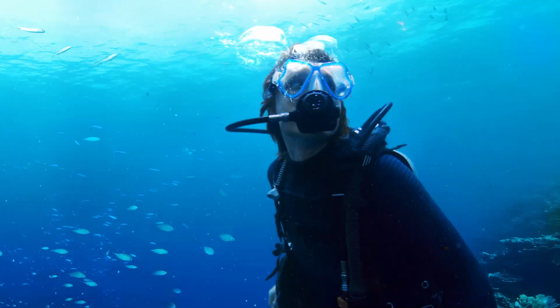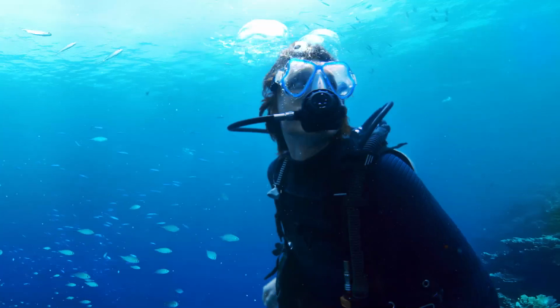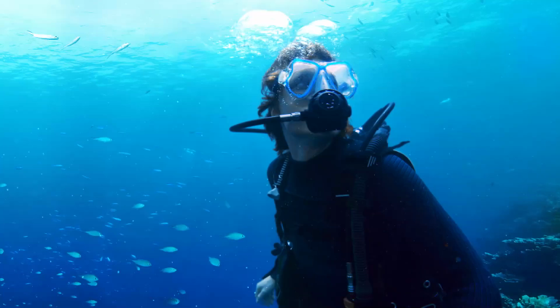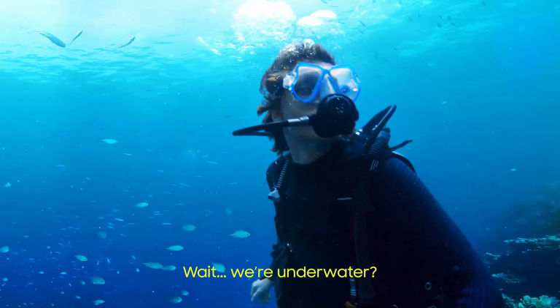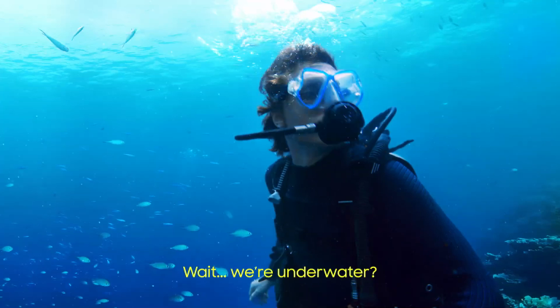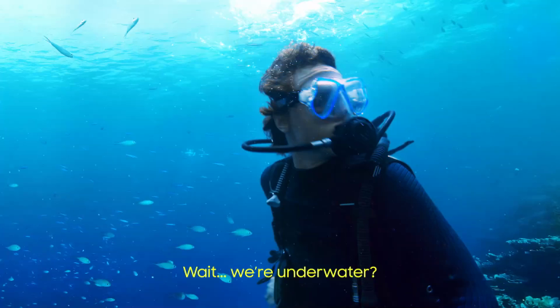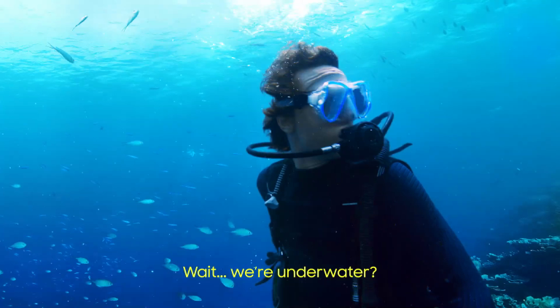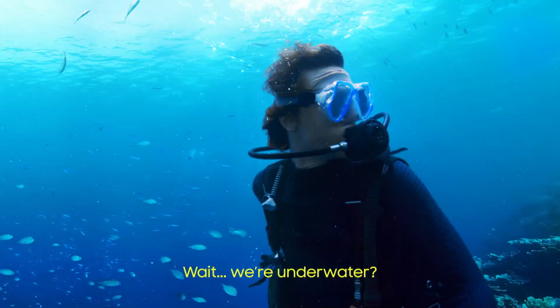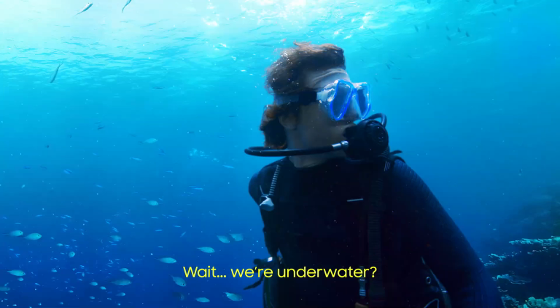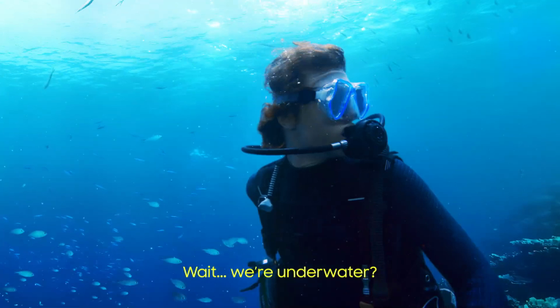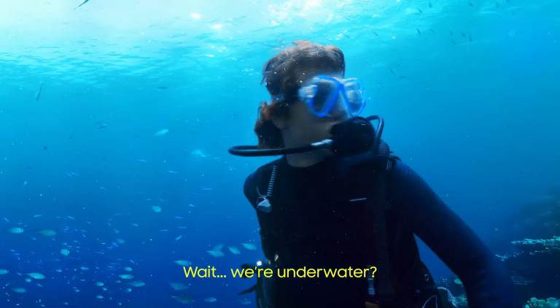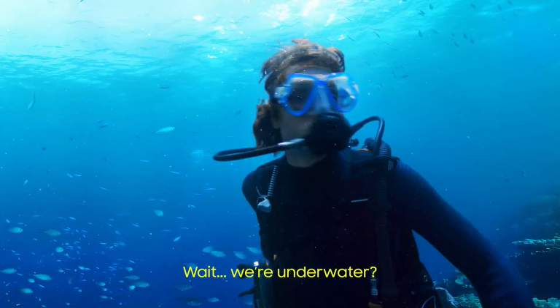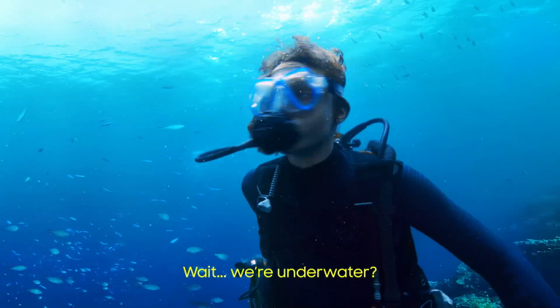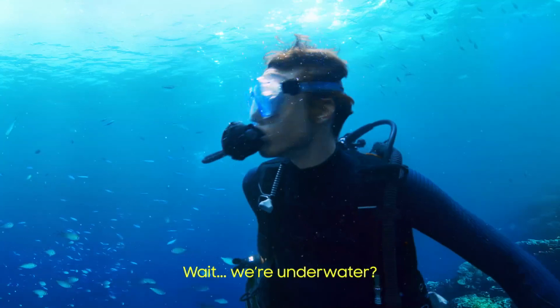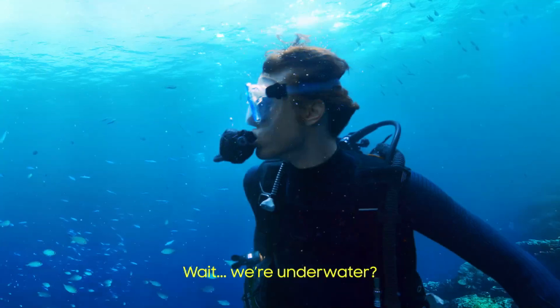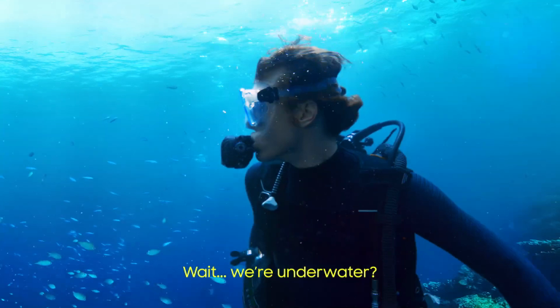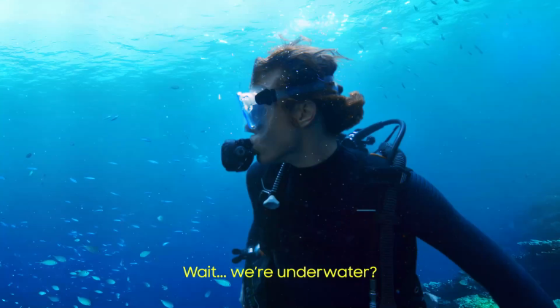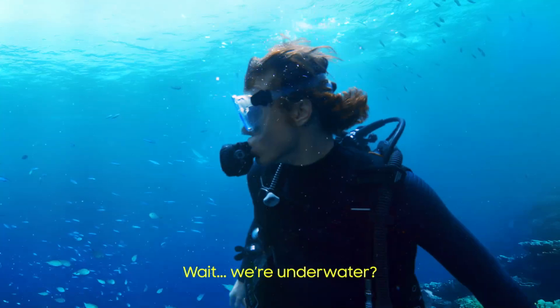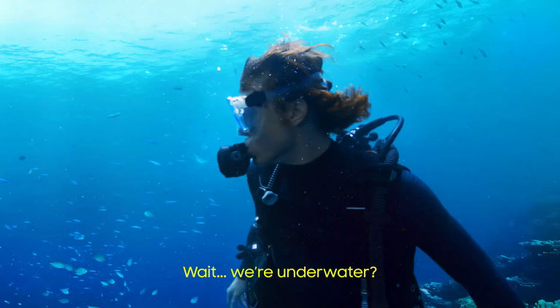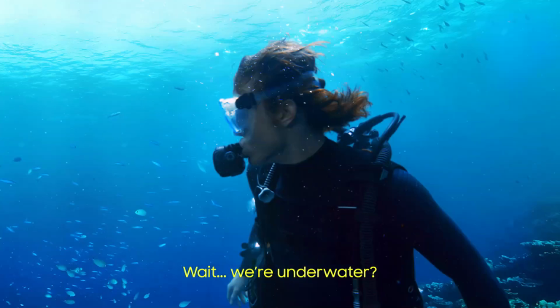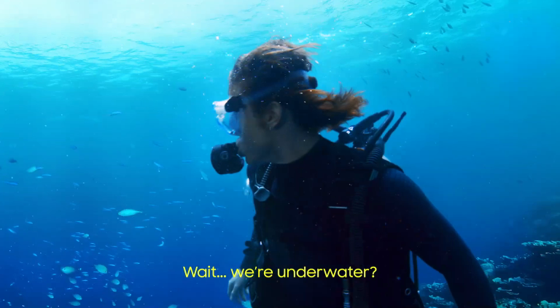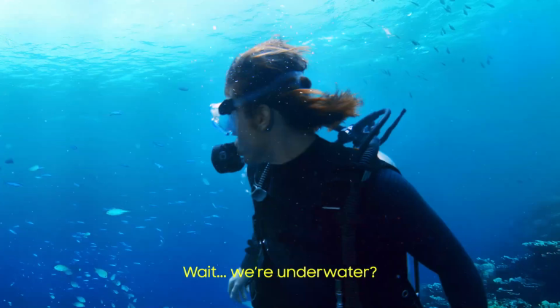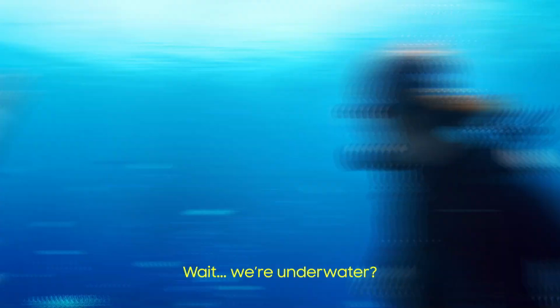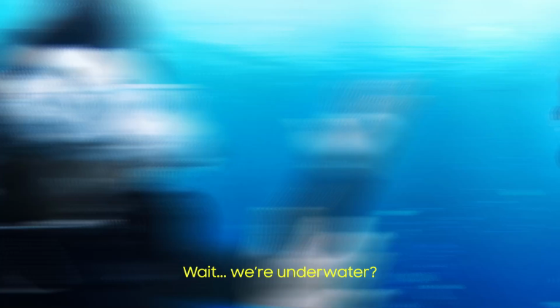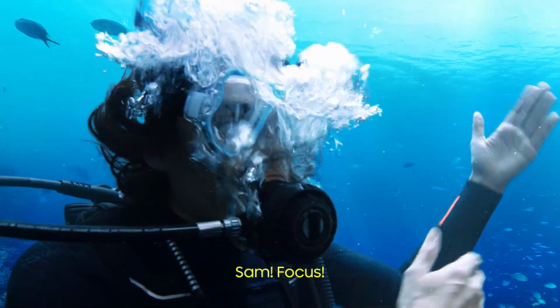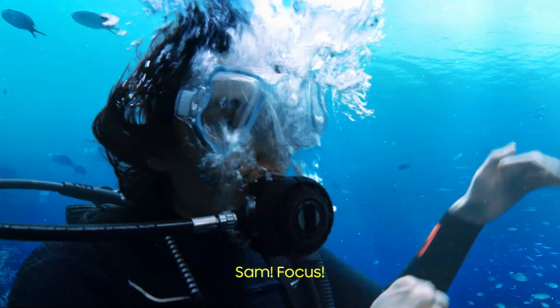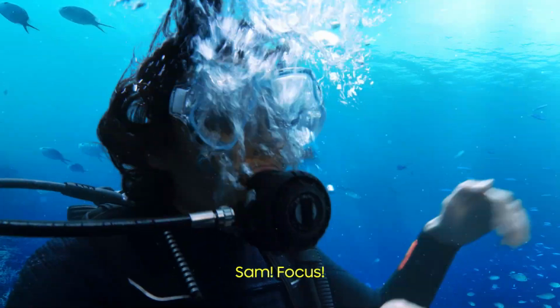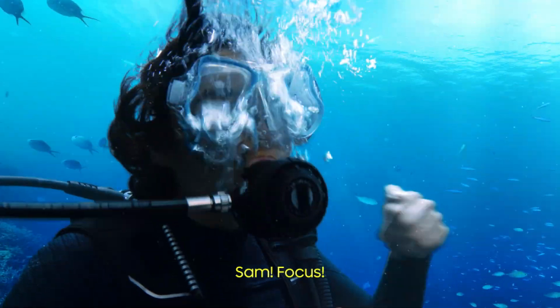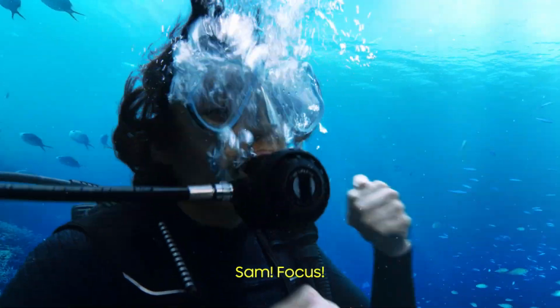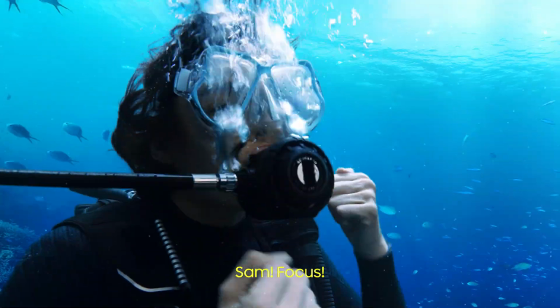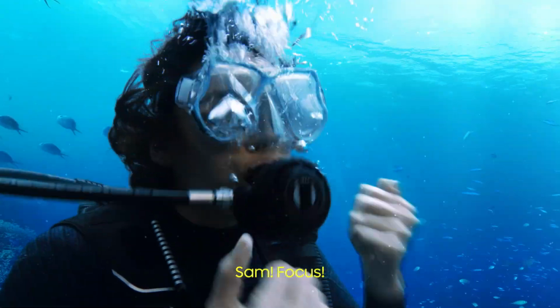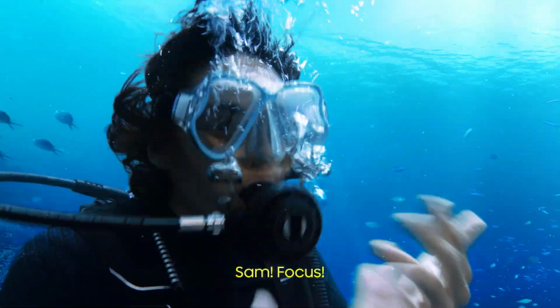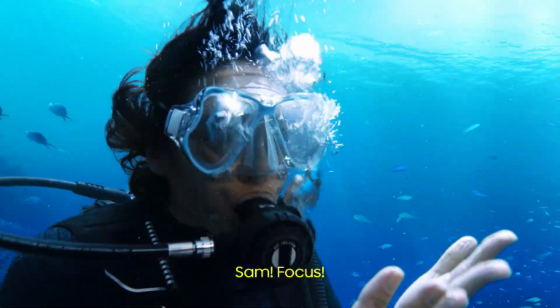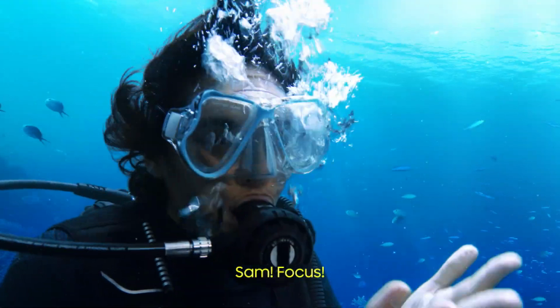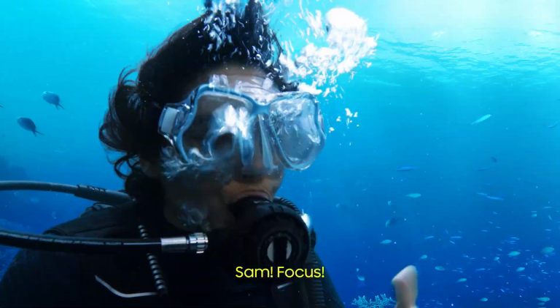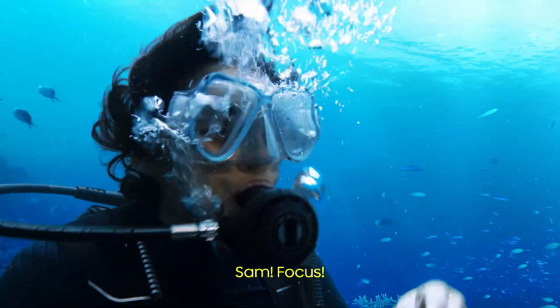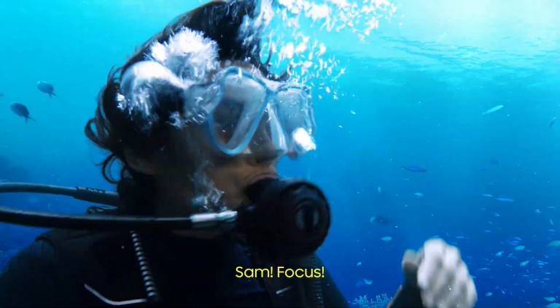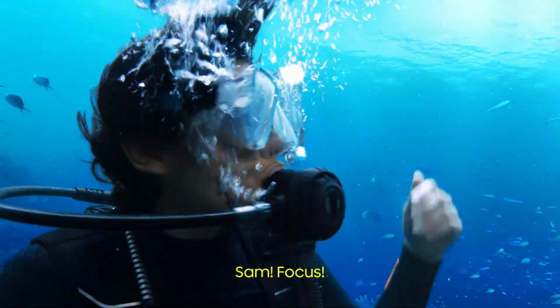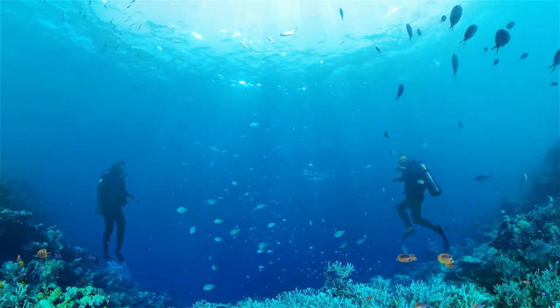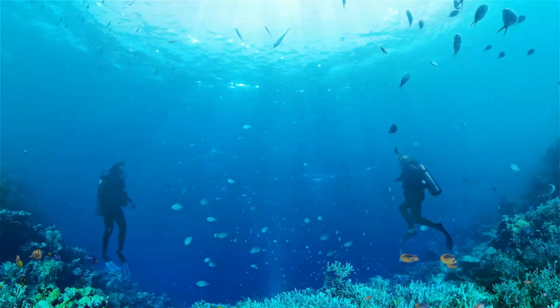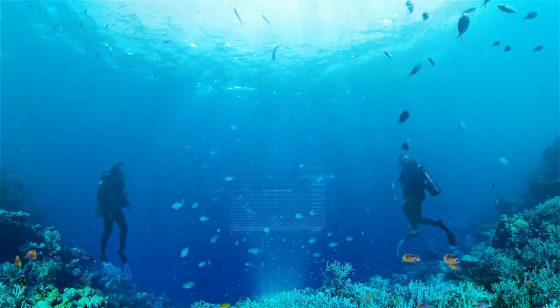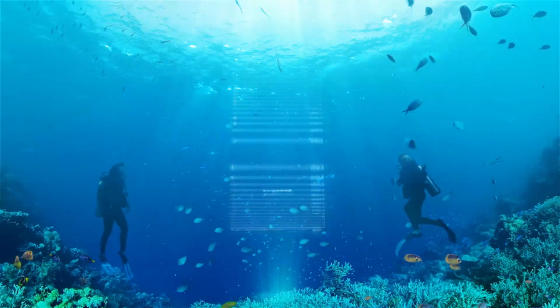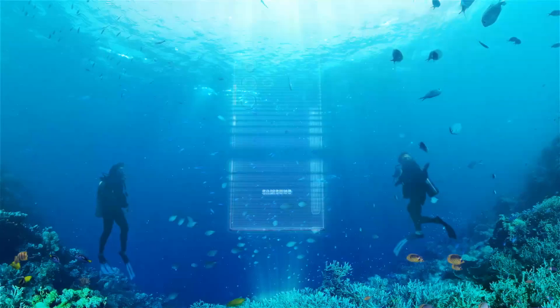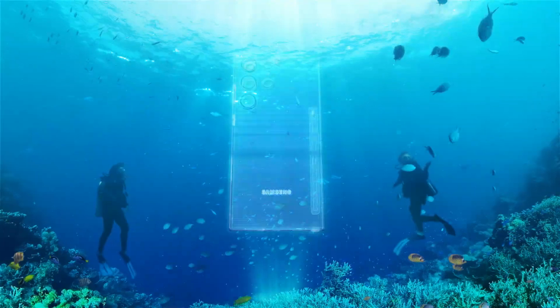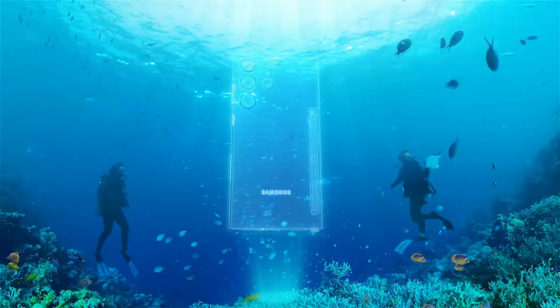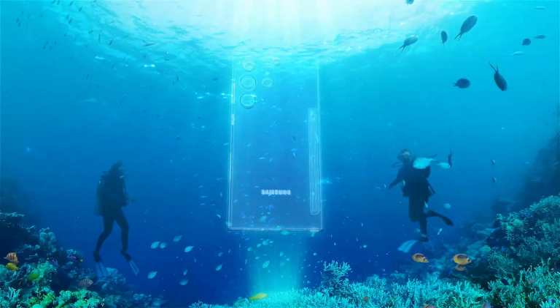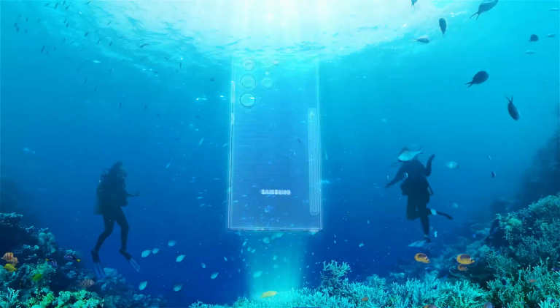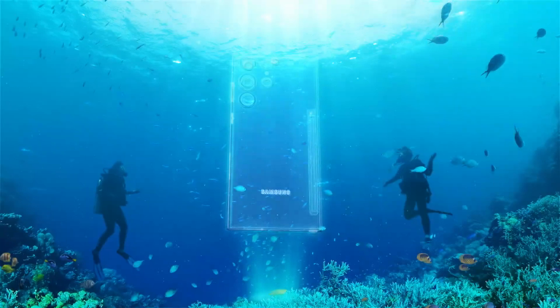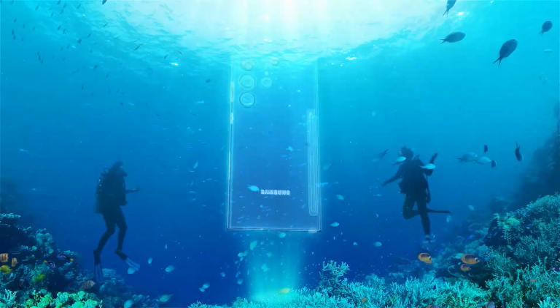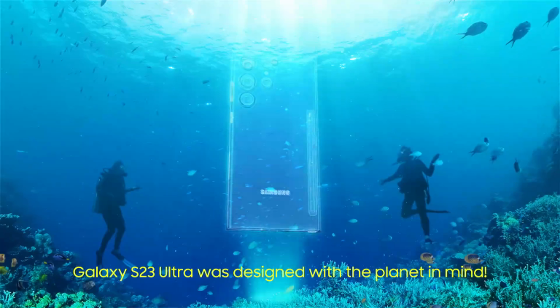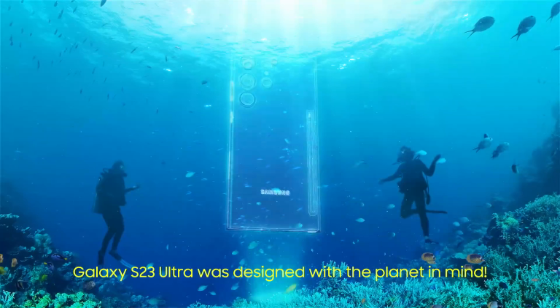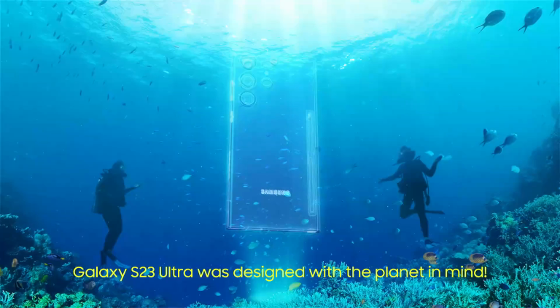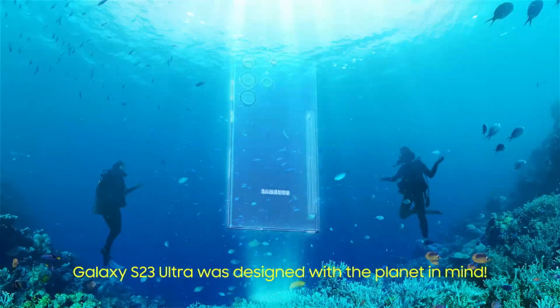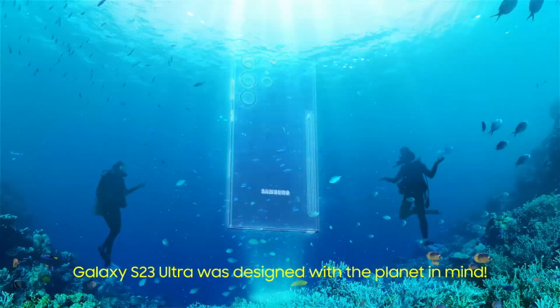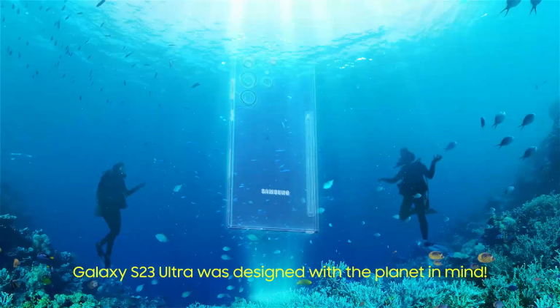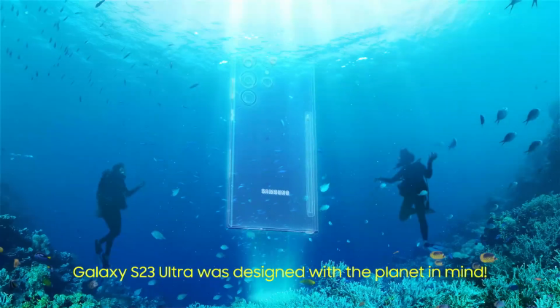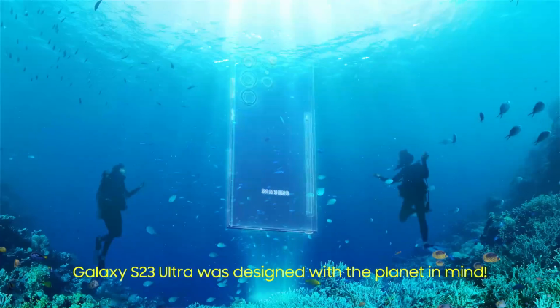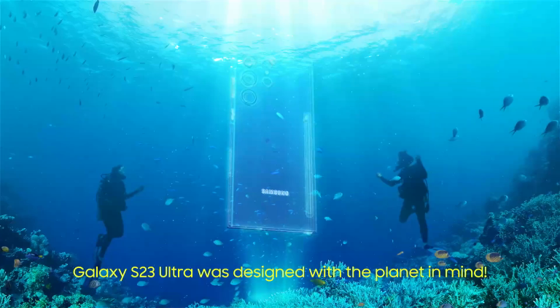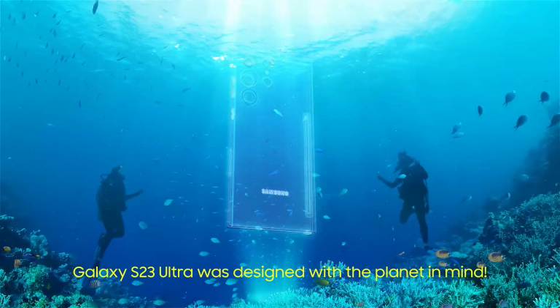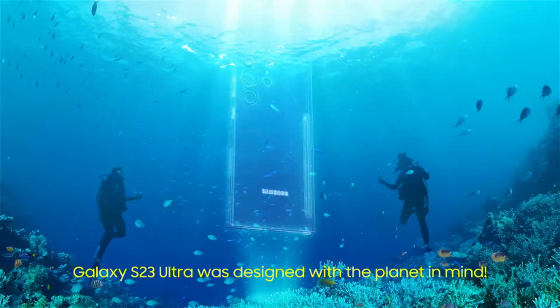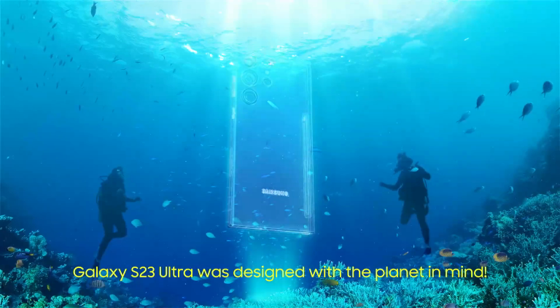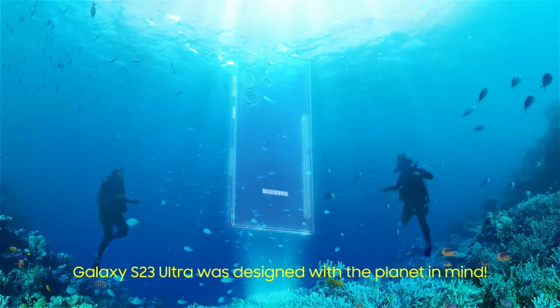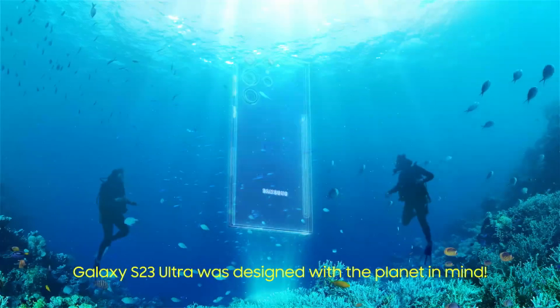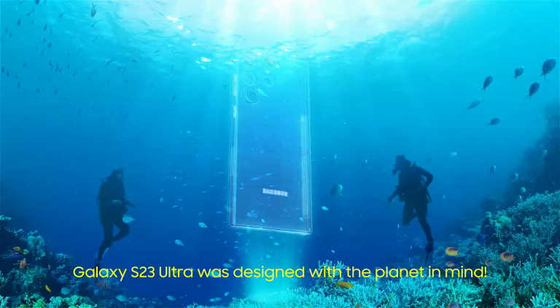Hey, you're underwater? Hey, who cares? Galaxy S23 Ultra.